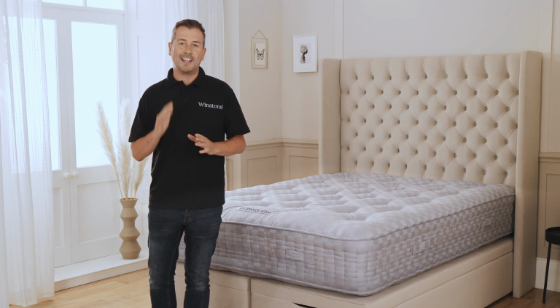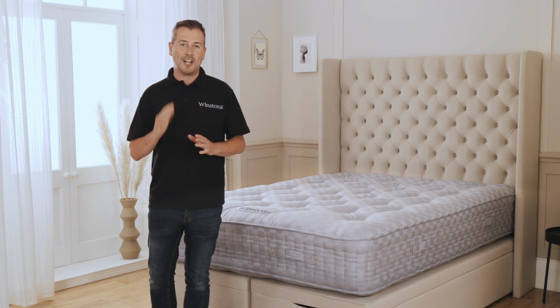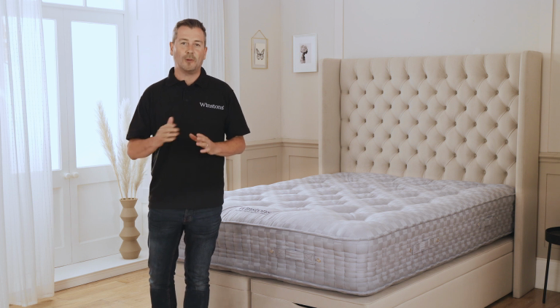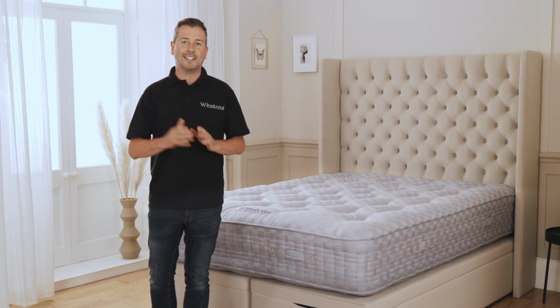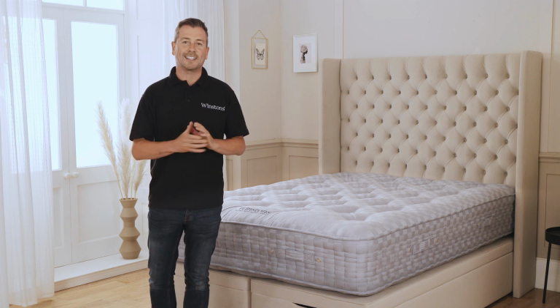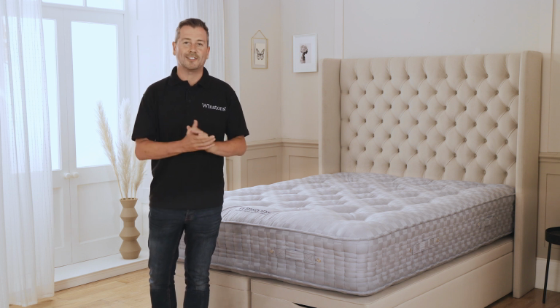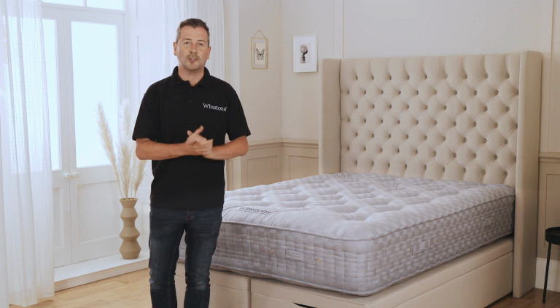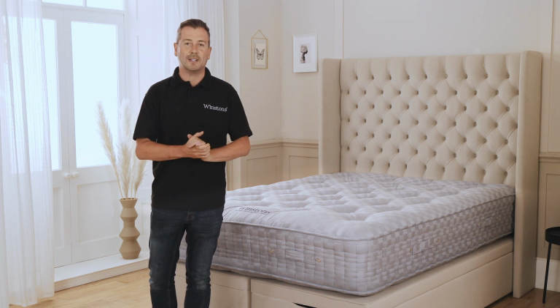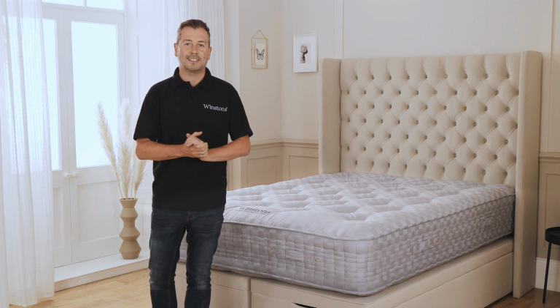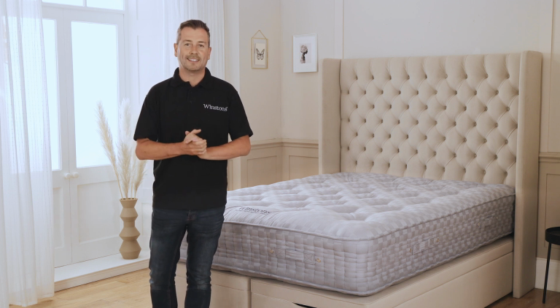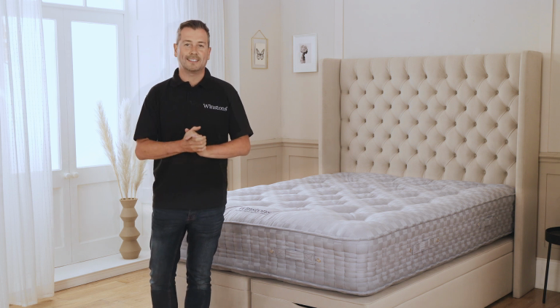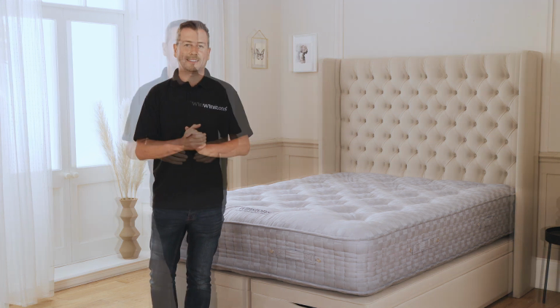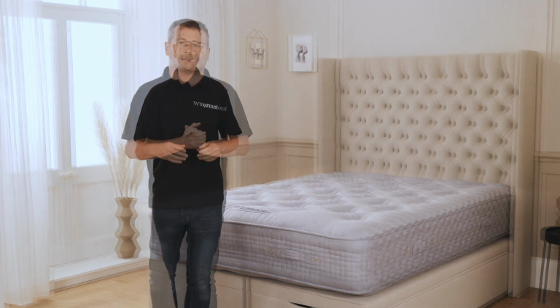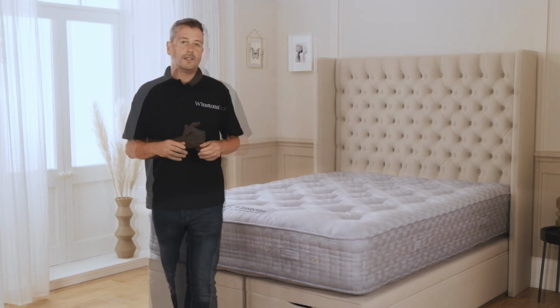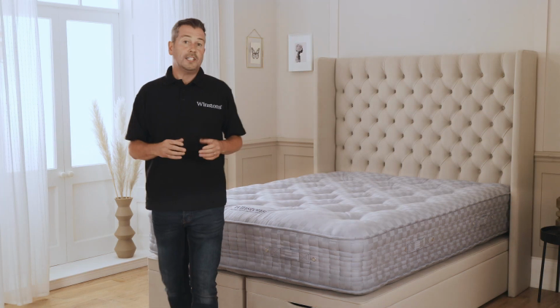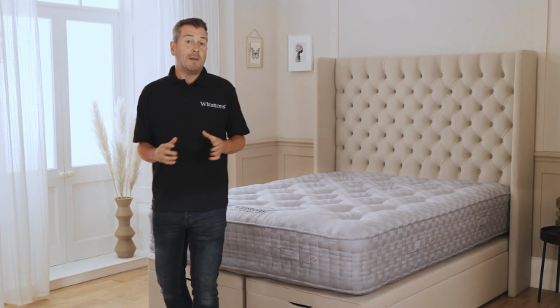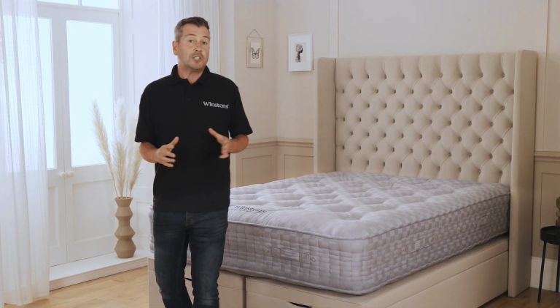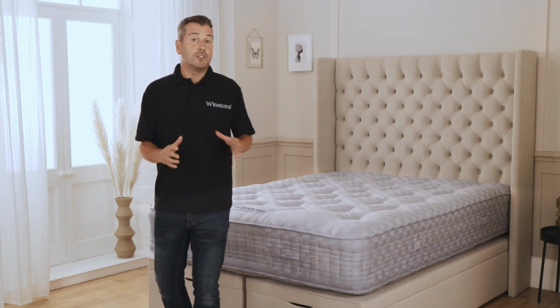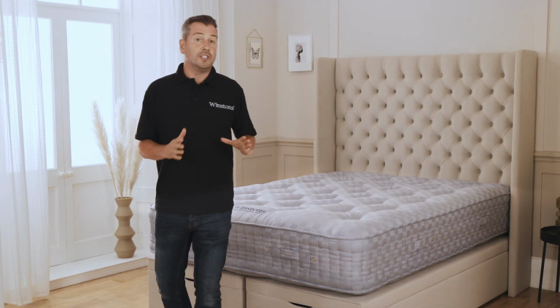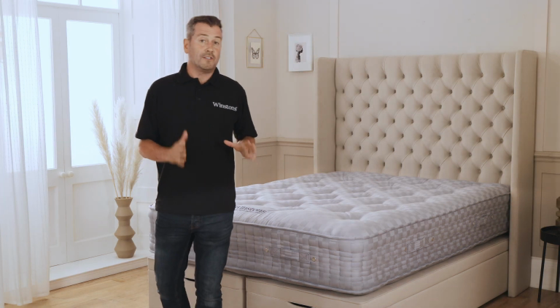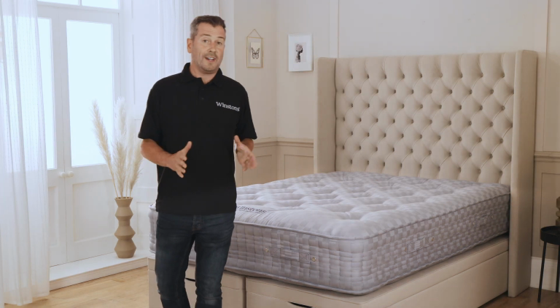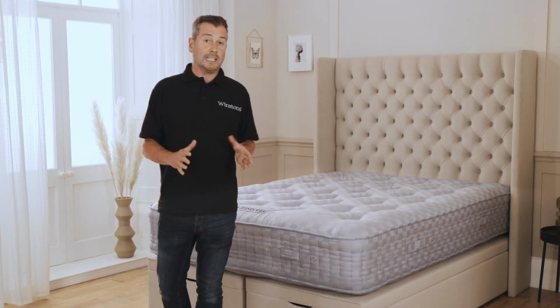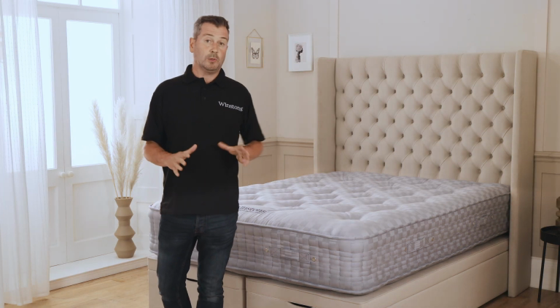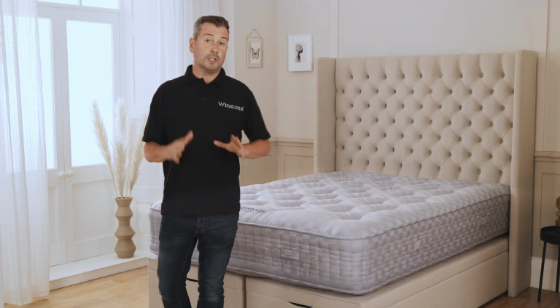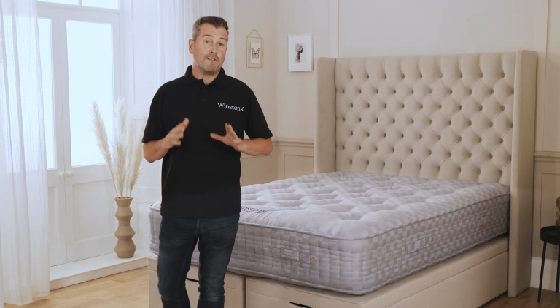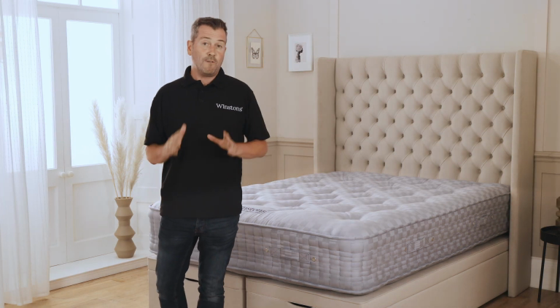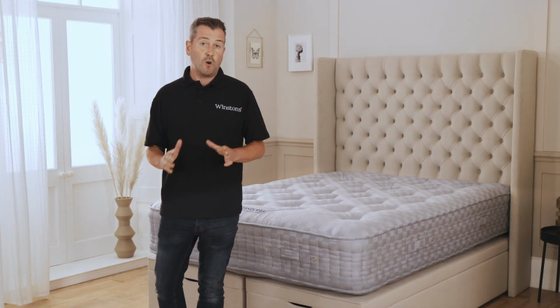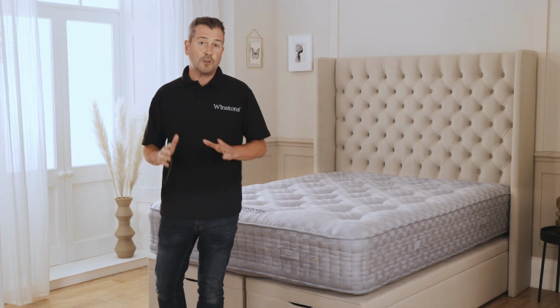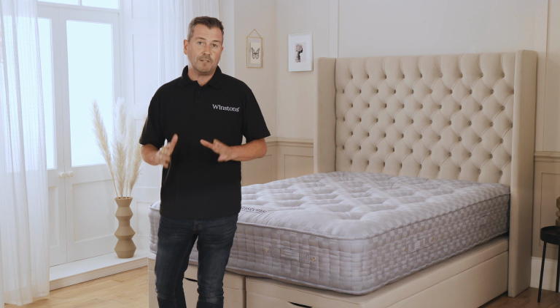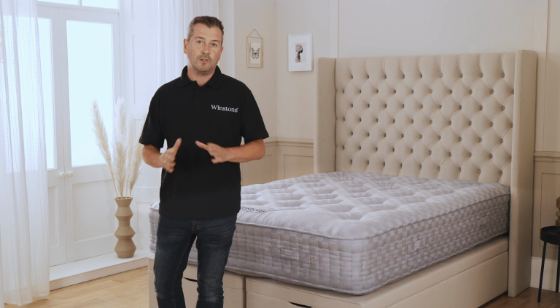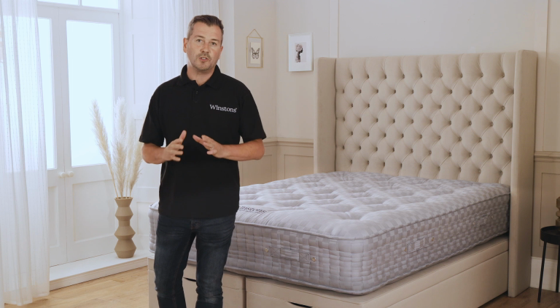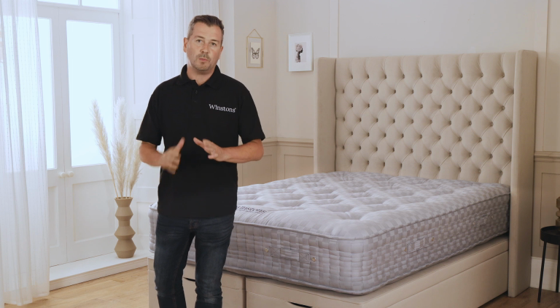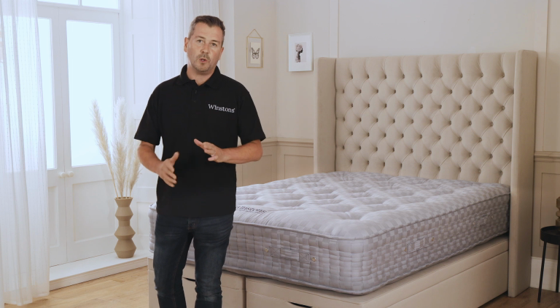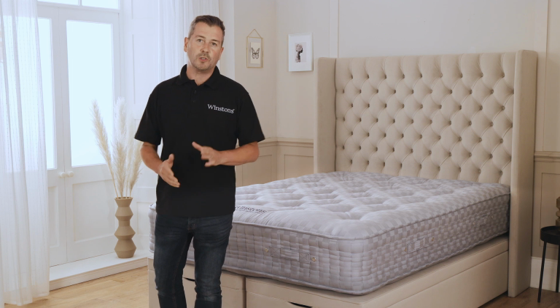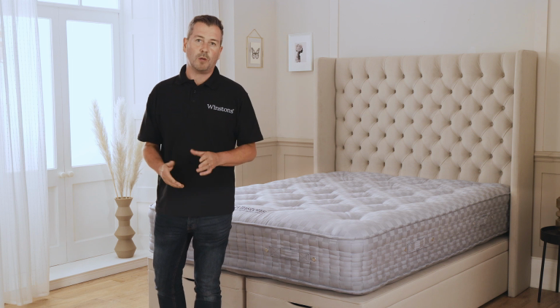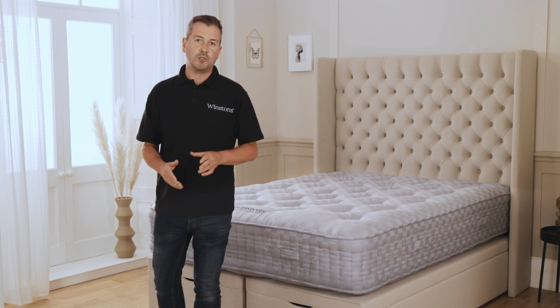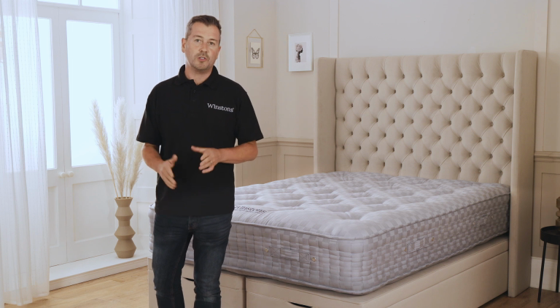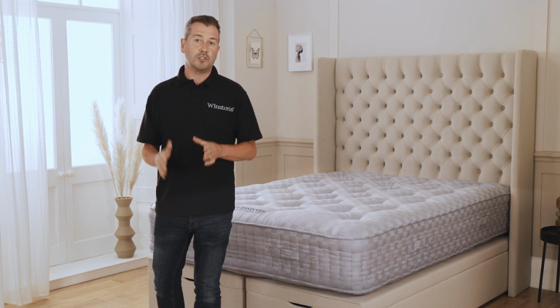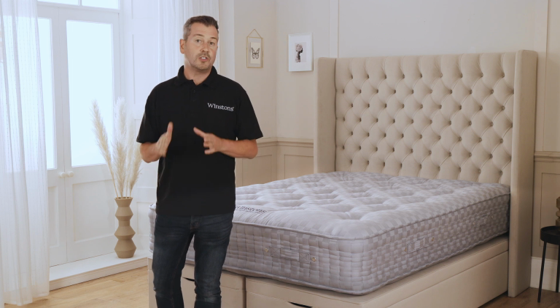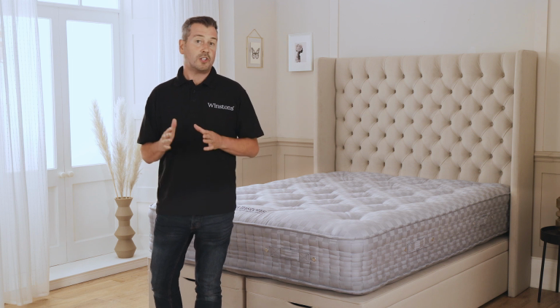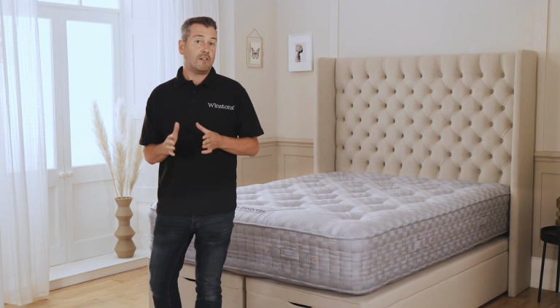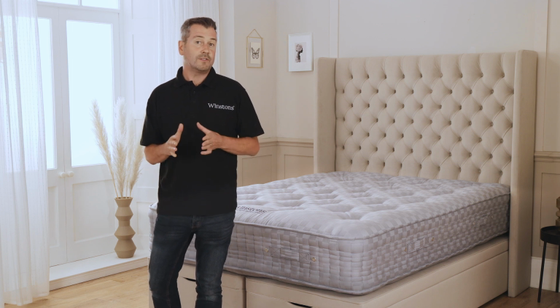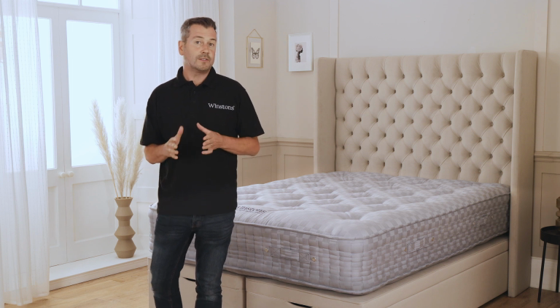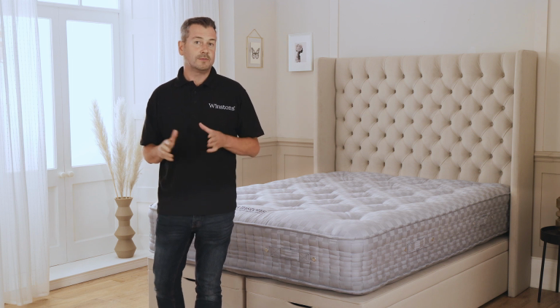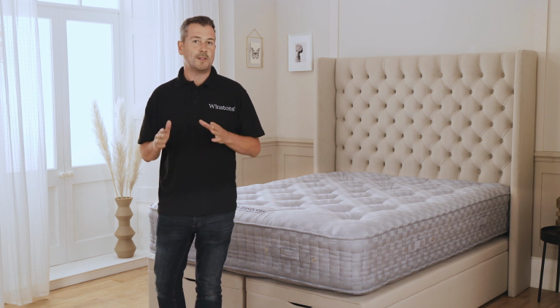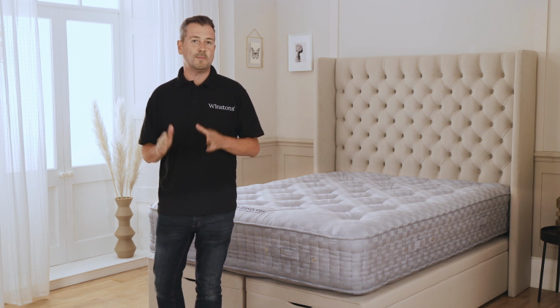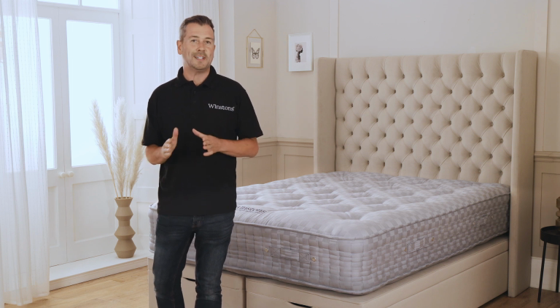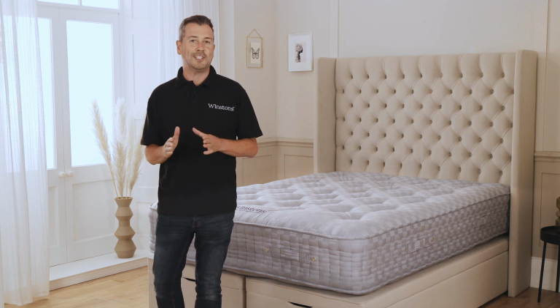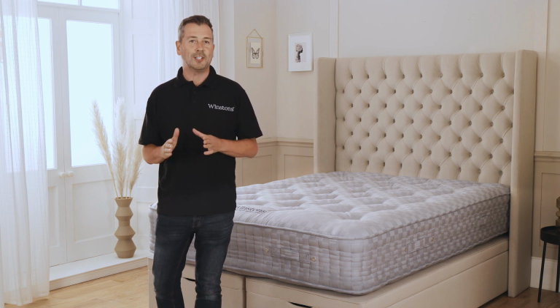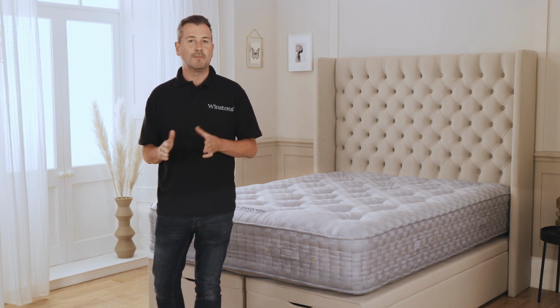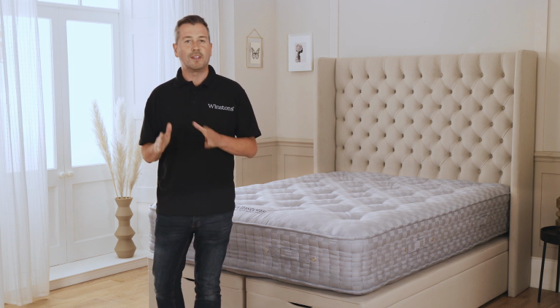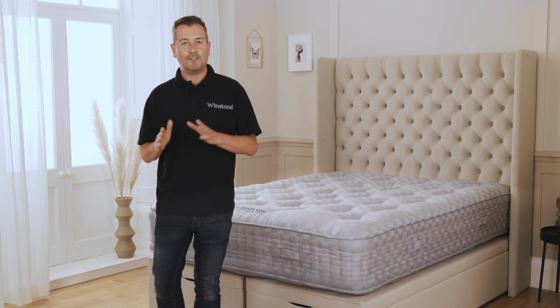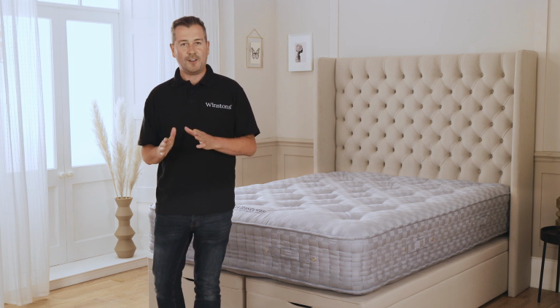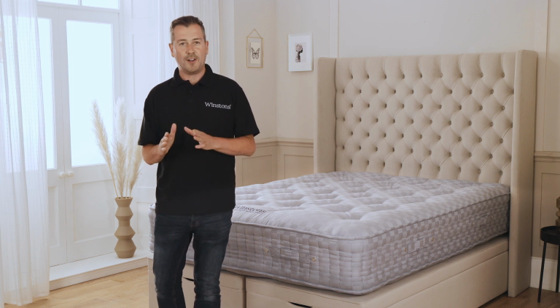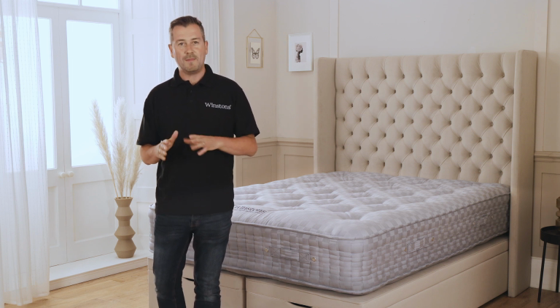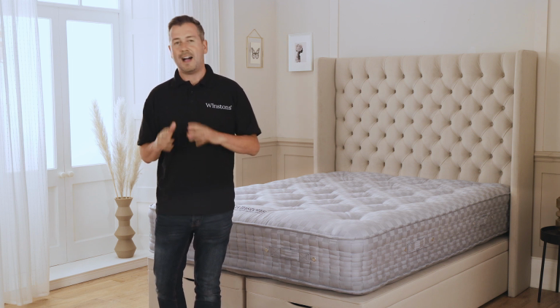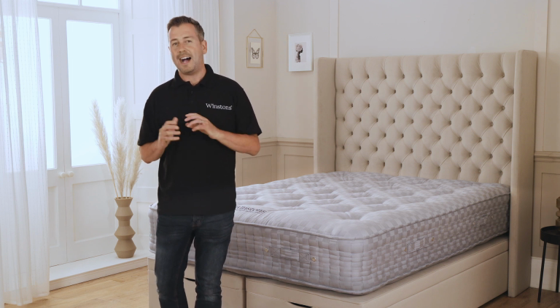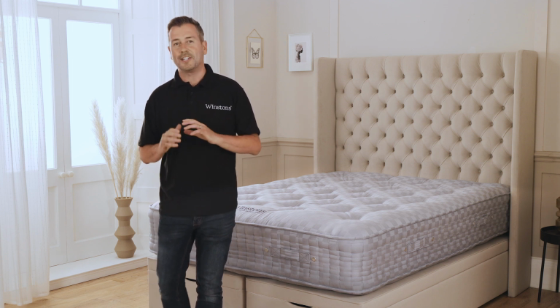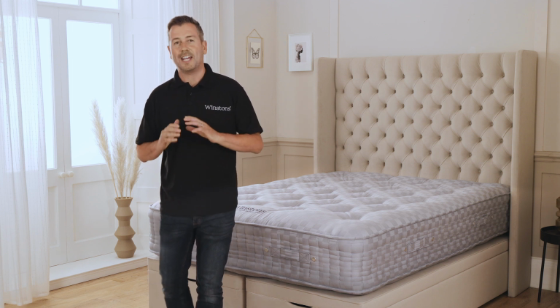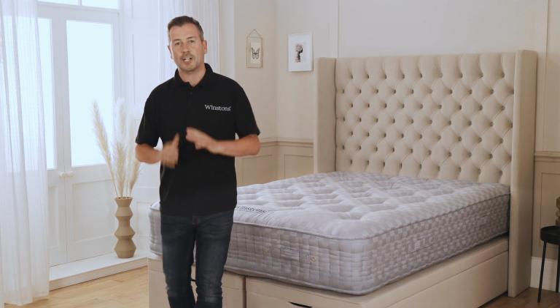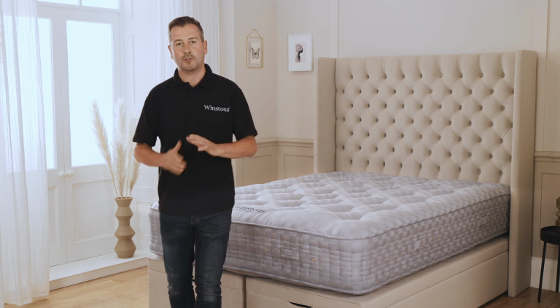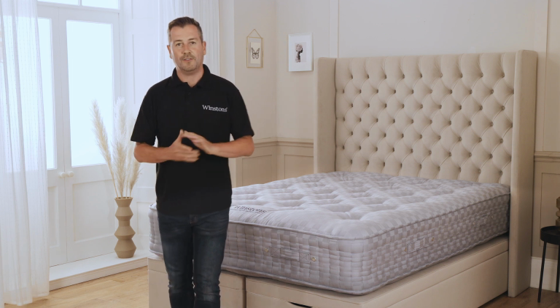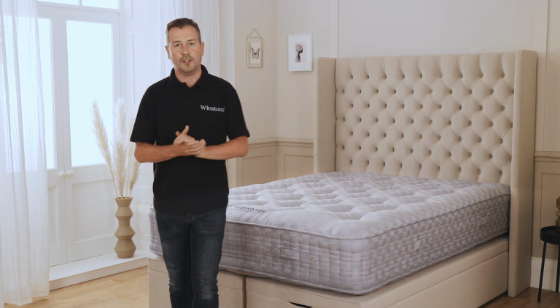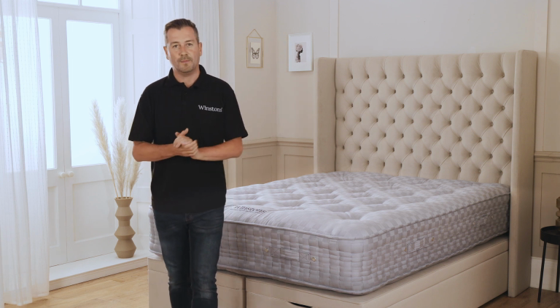Now let's get to it. This mattress is available in four different support options: soft, medium, firm and extra firm.